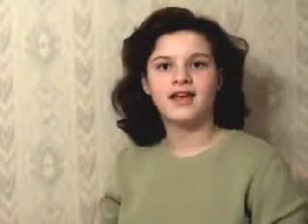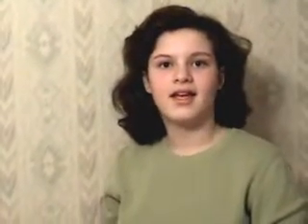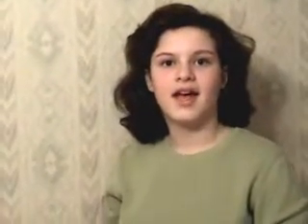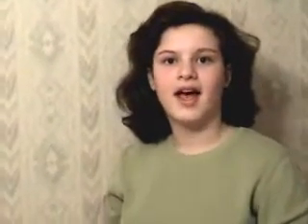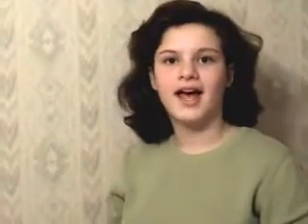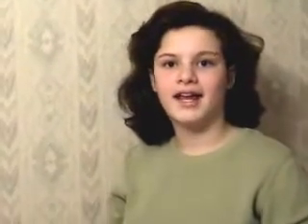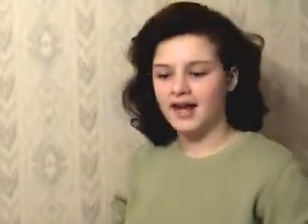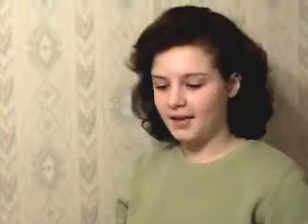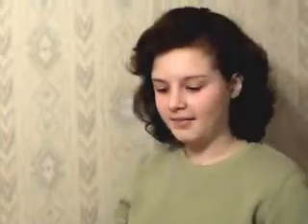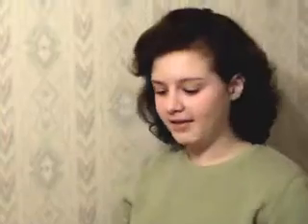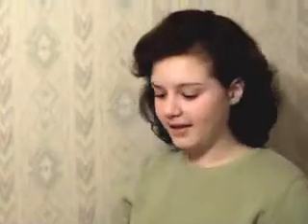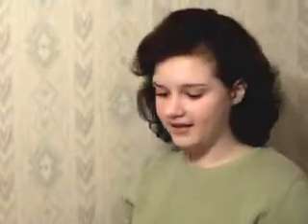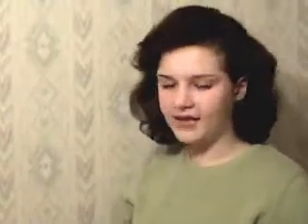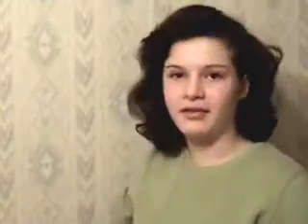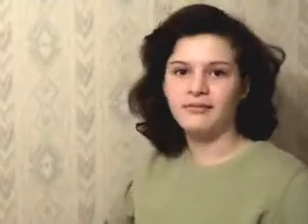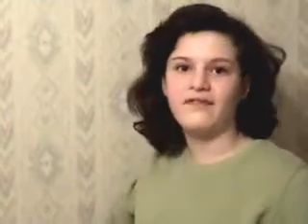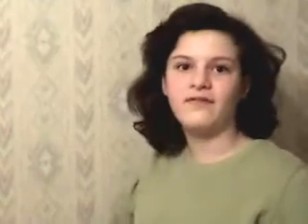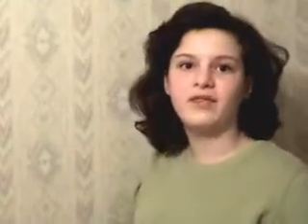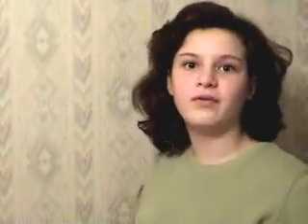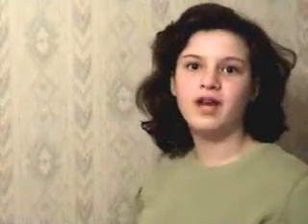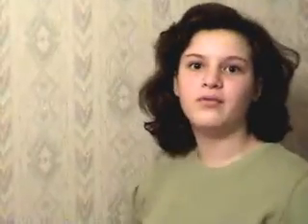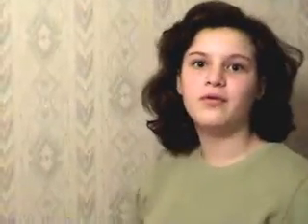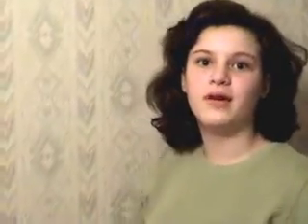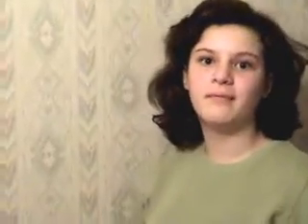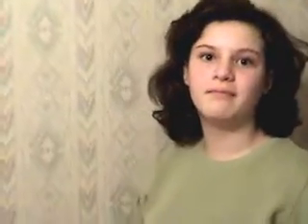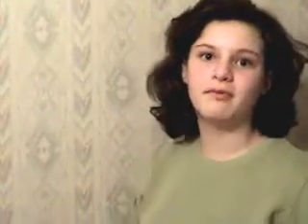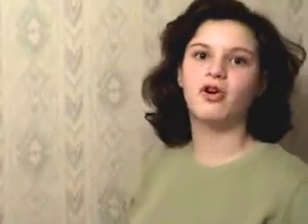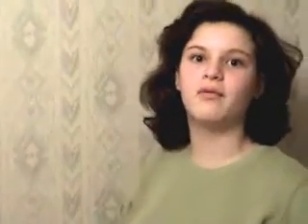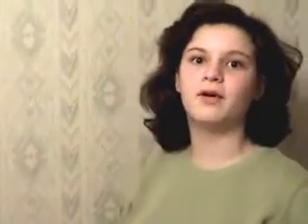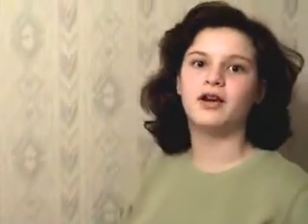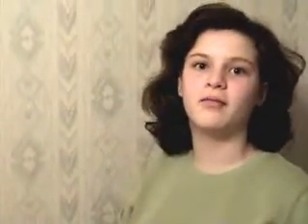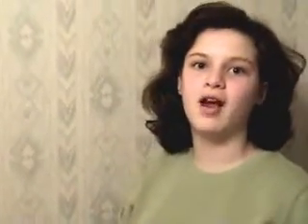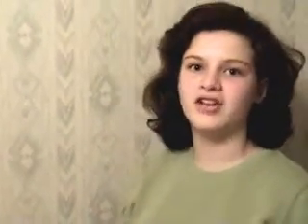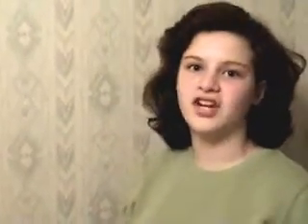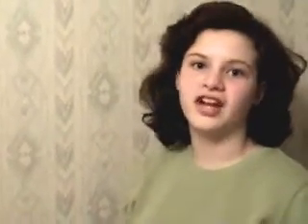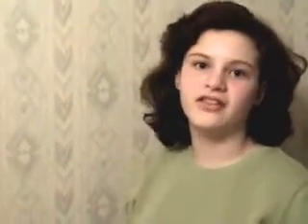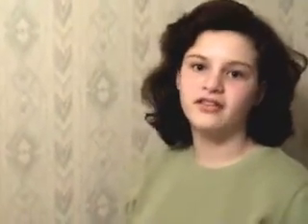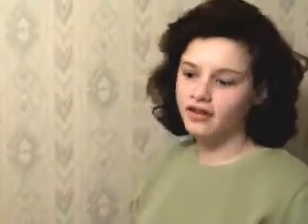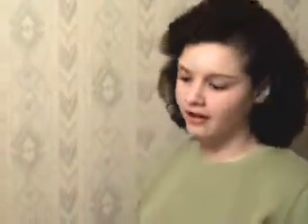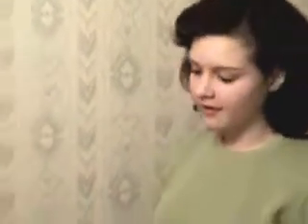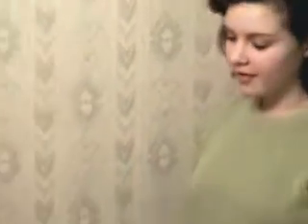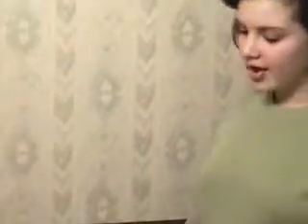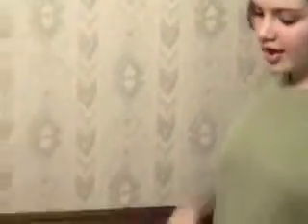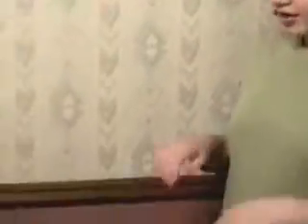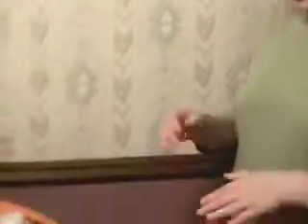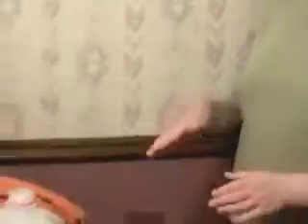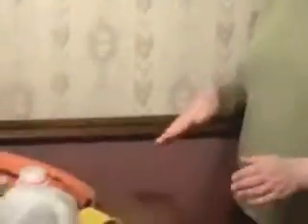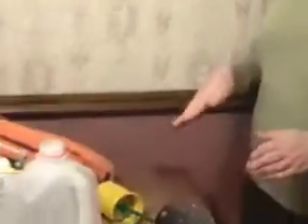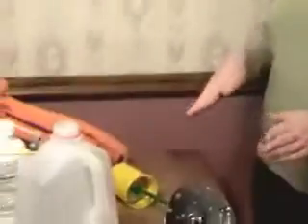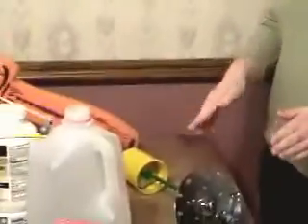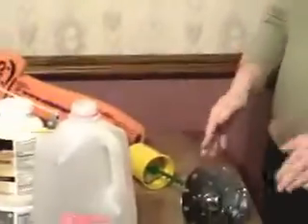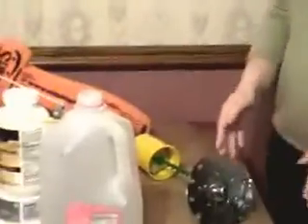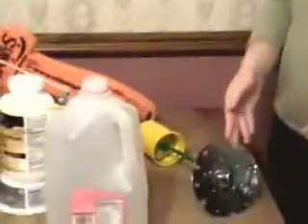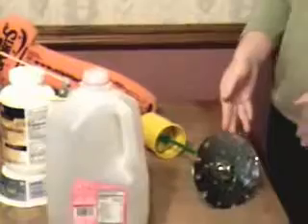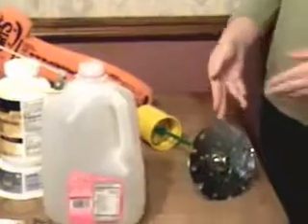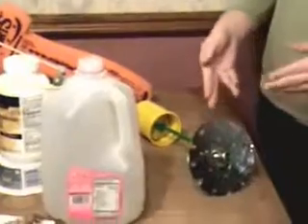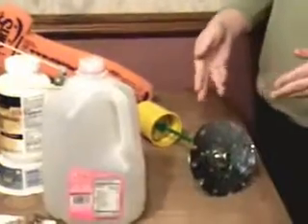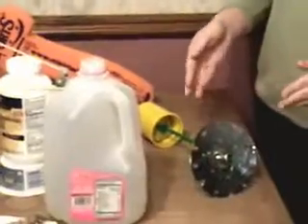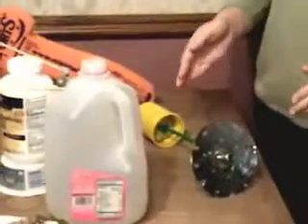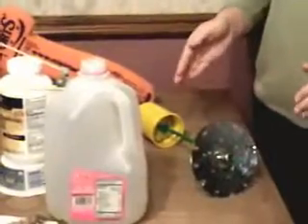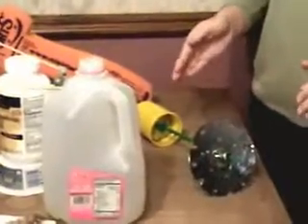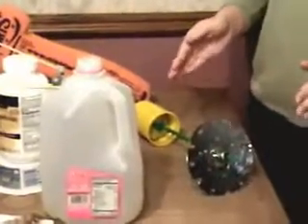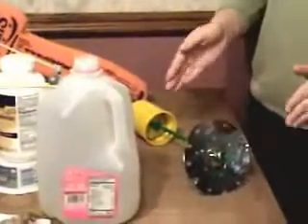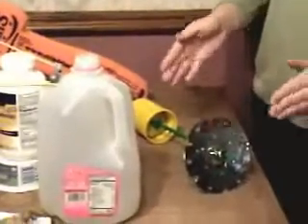Hi, I'm Lindsay and this is my 5th grade Rube Goldberg project. Okay, so this is how it will go.